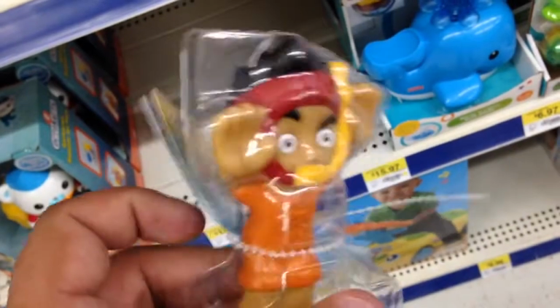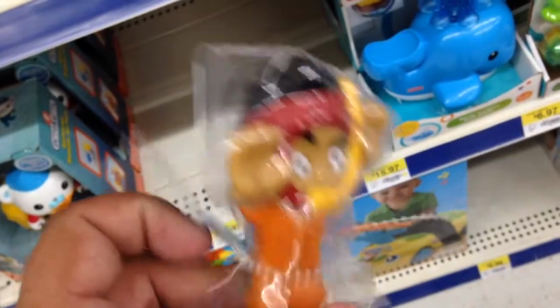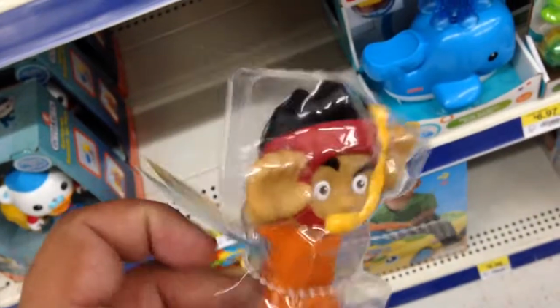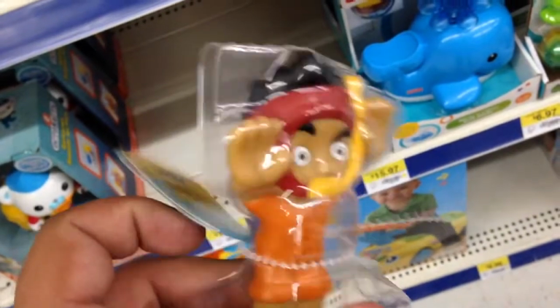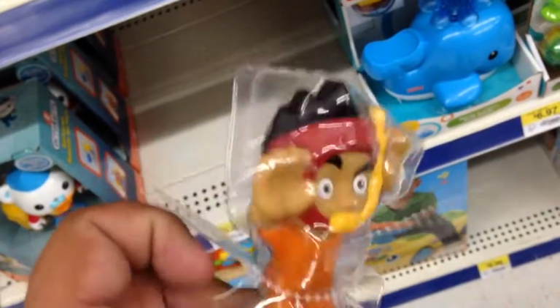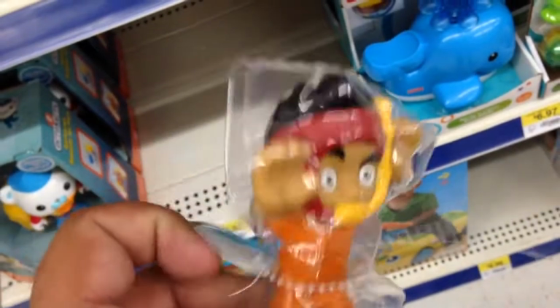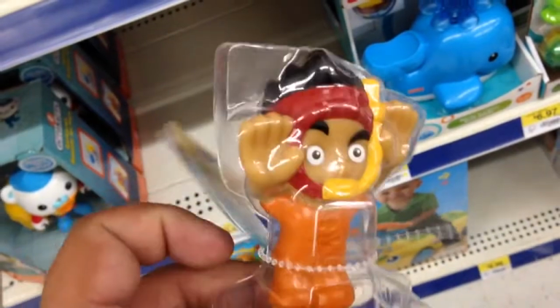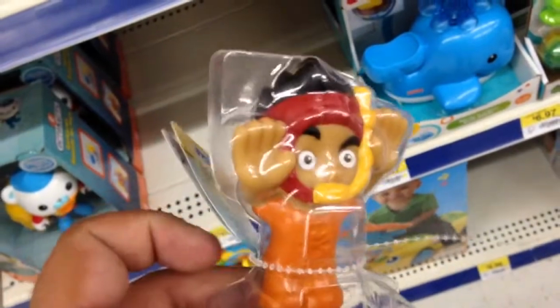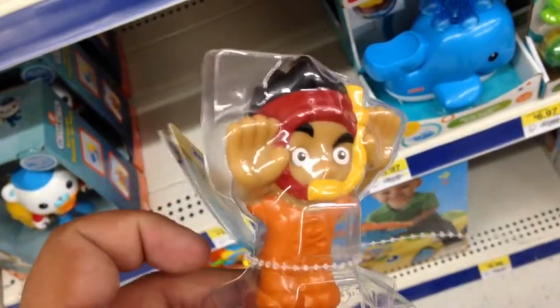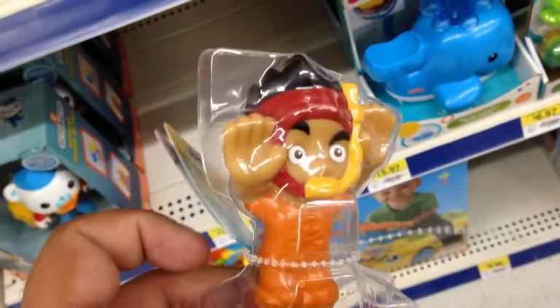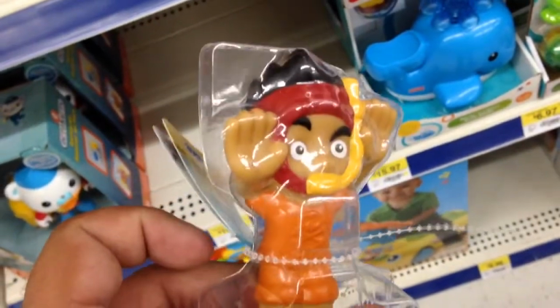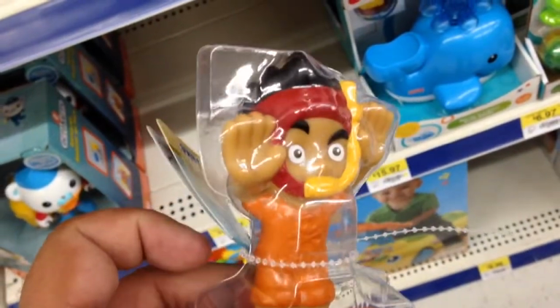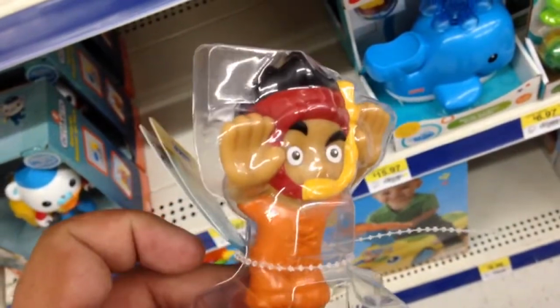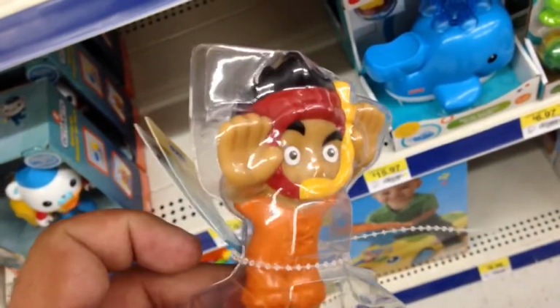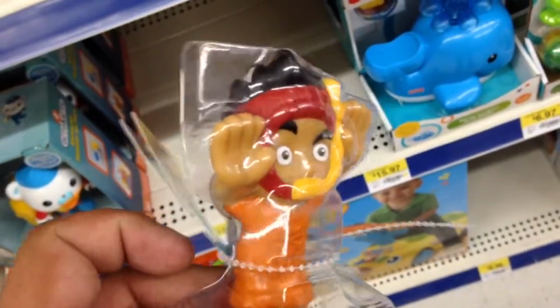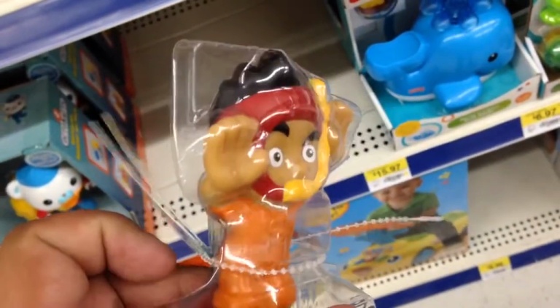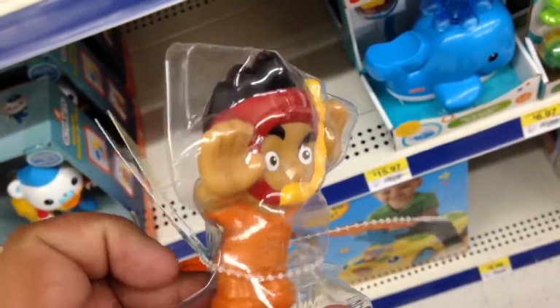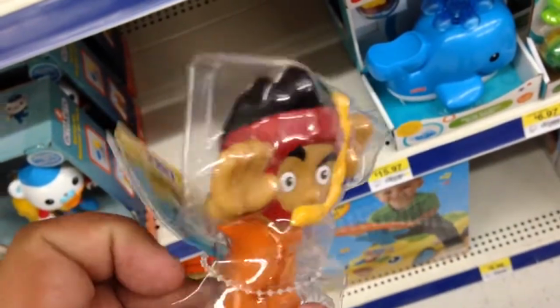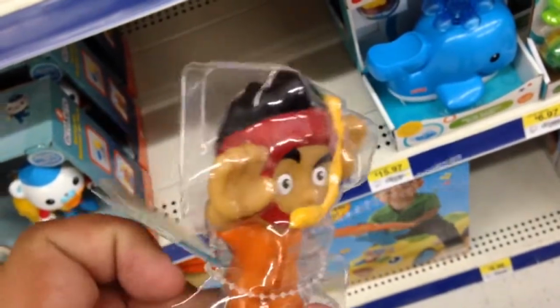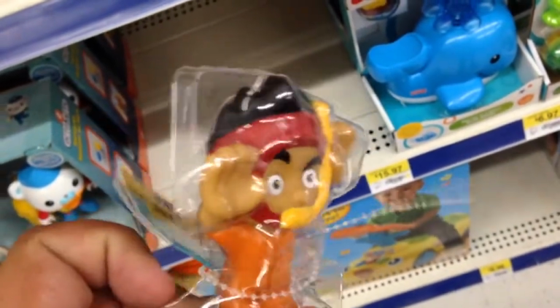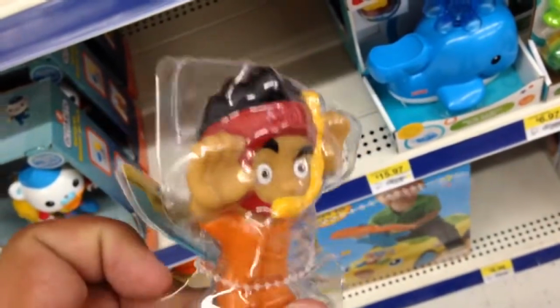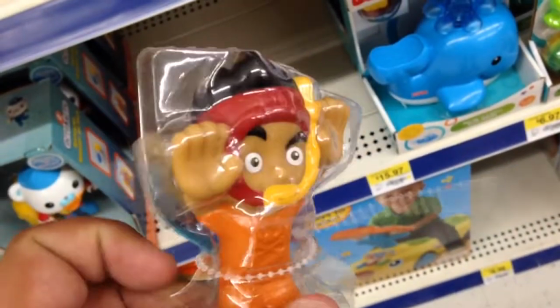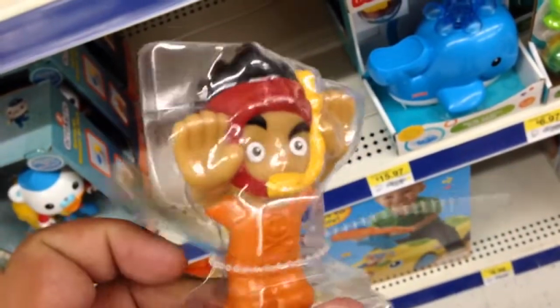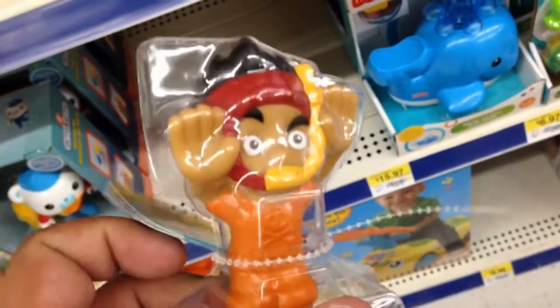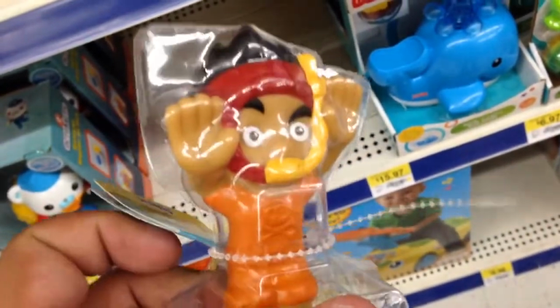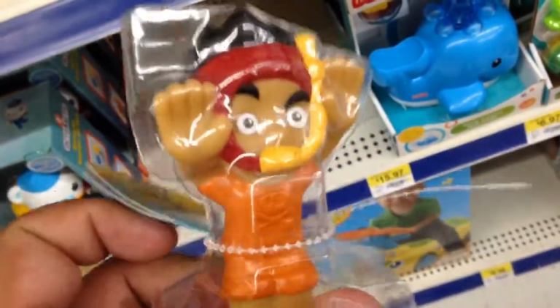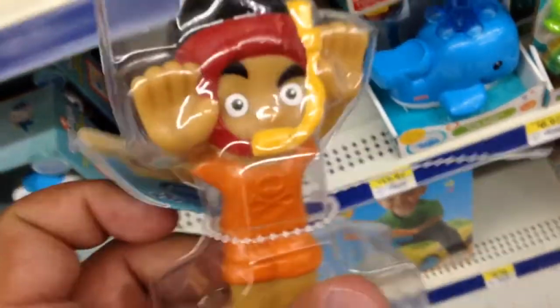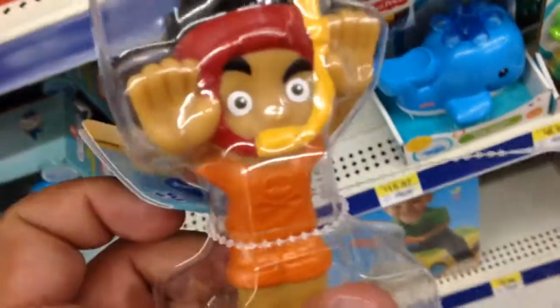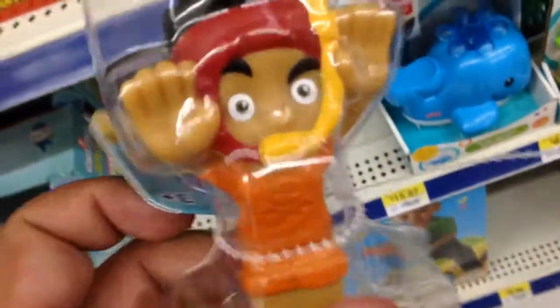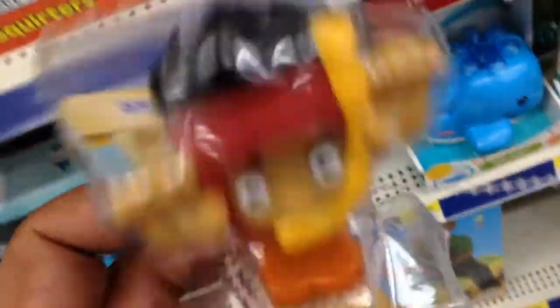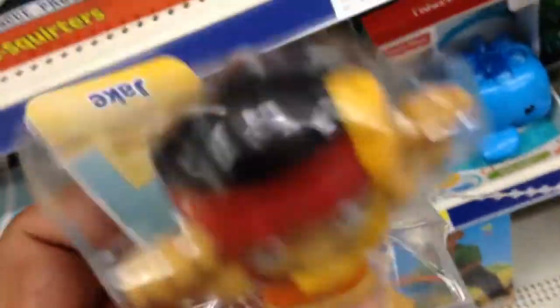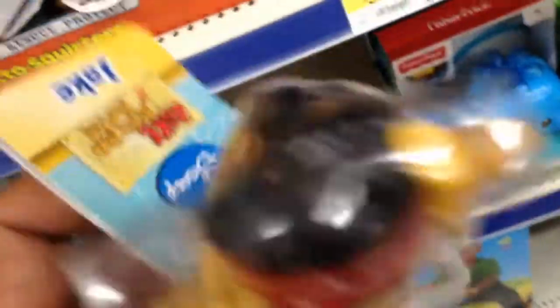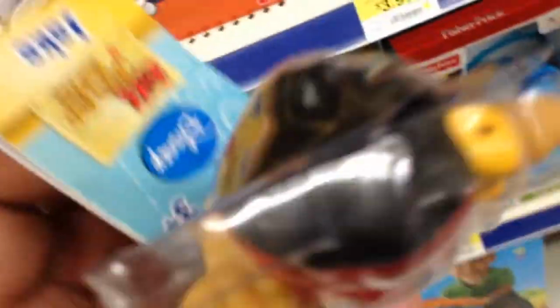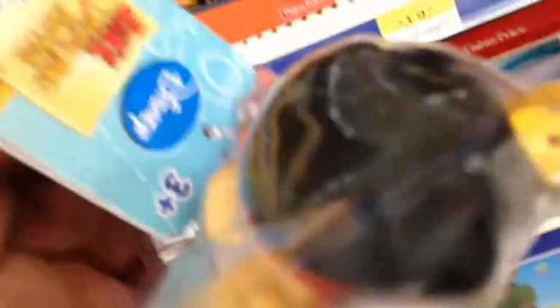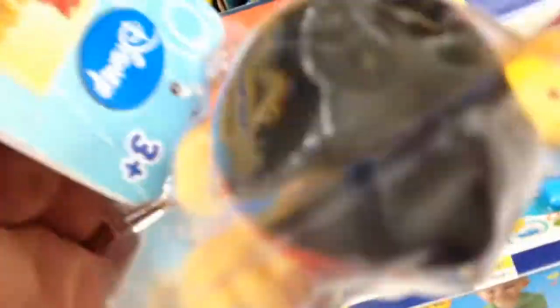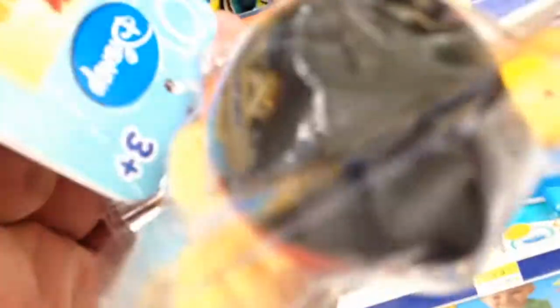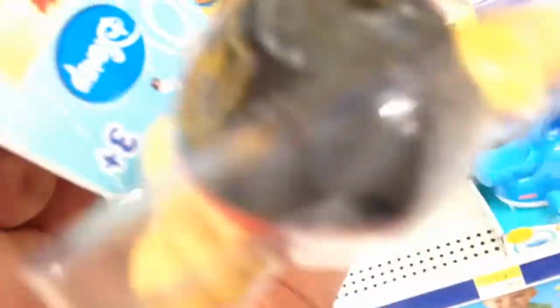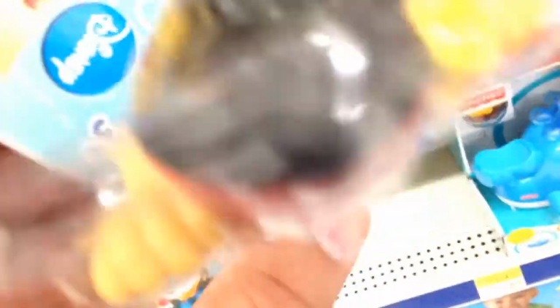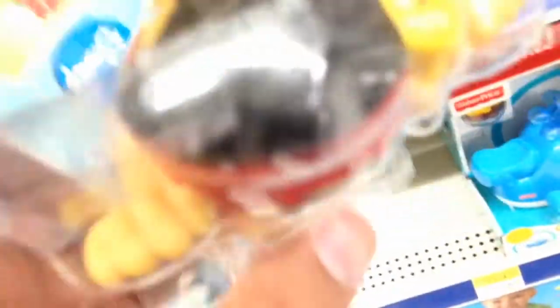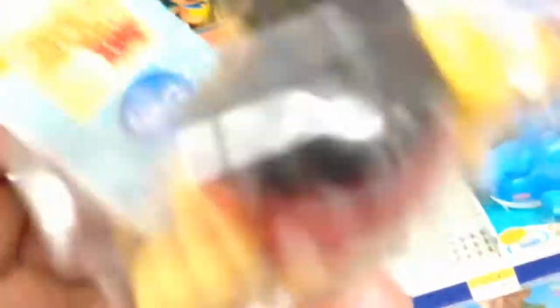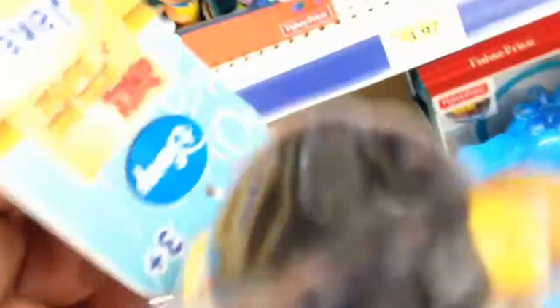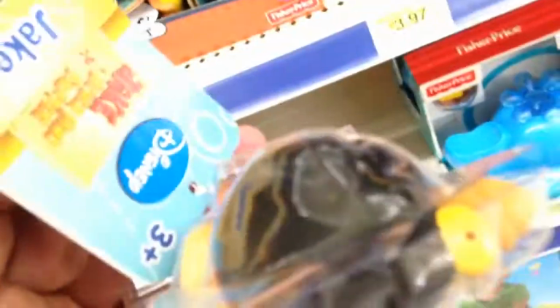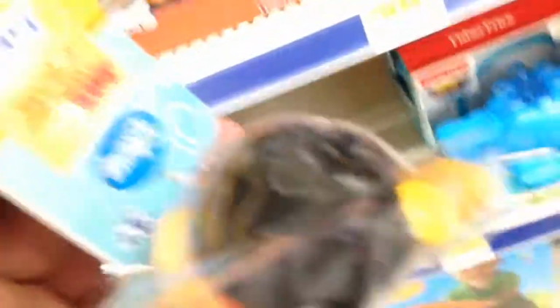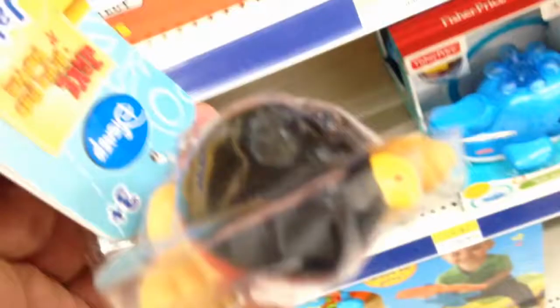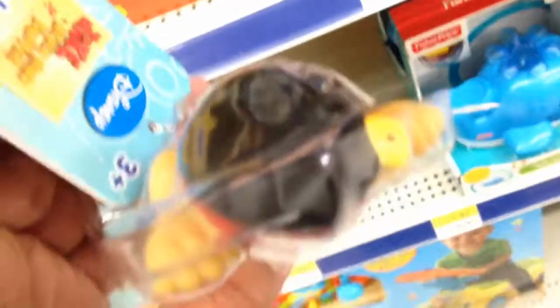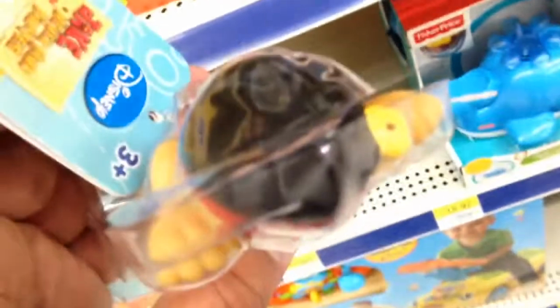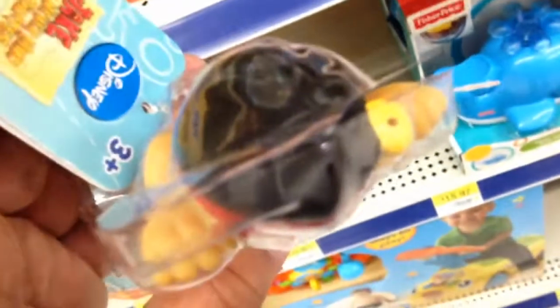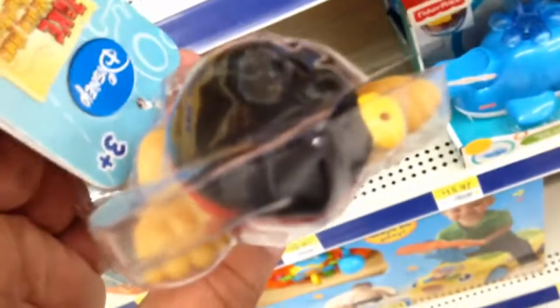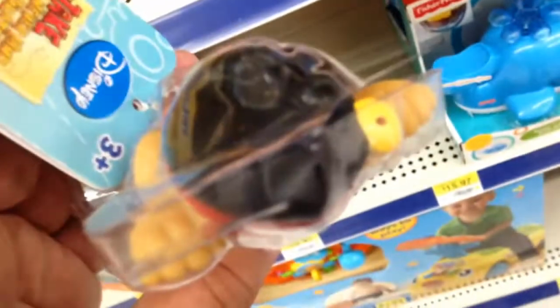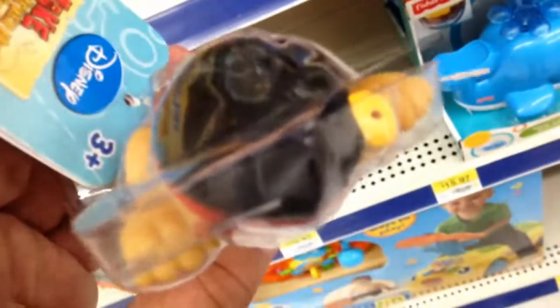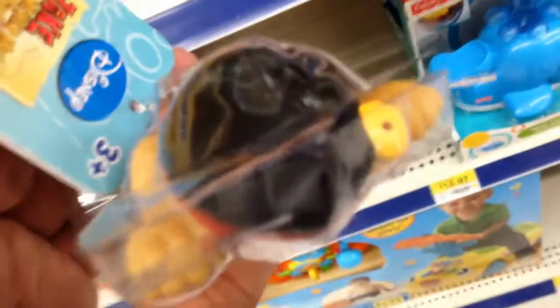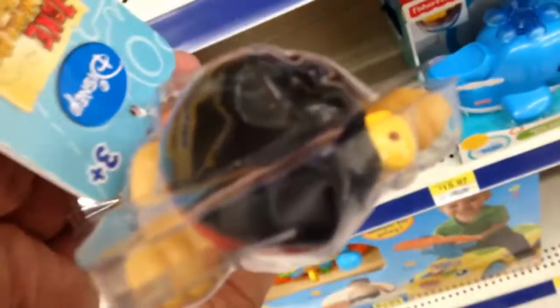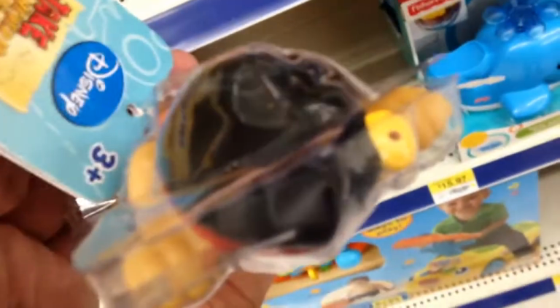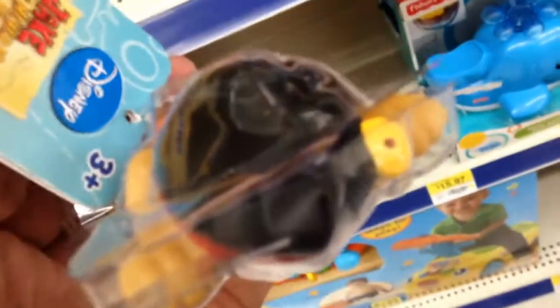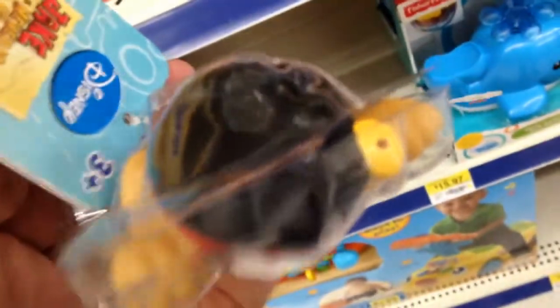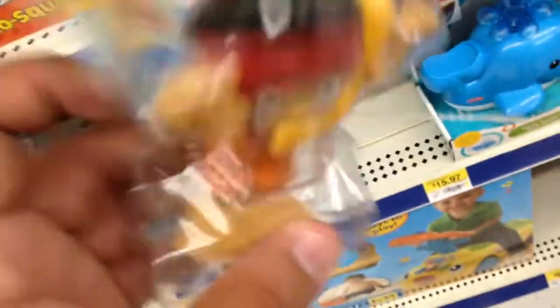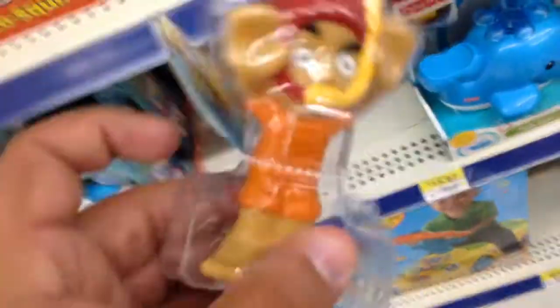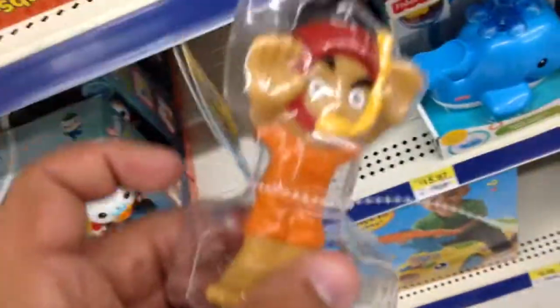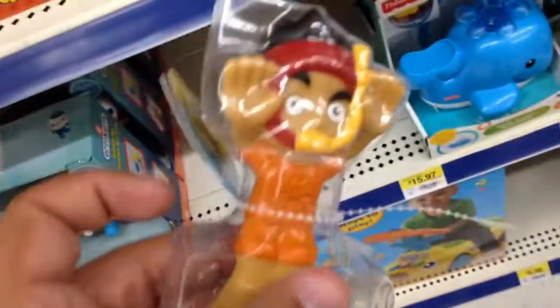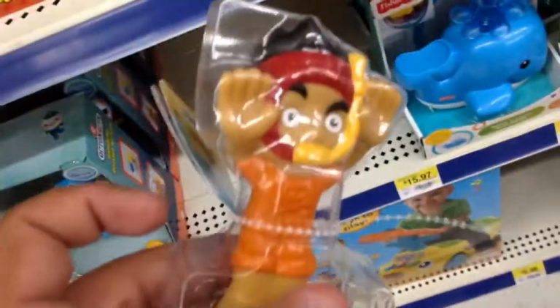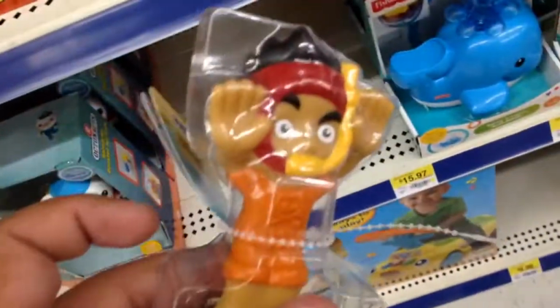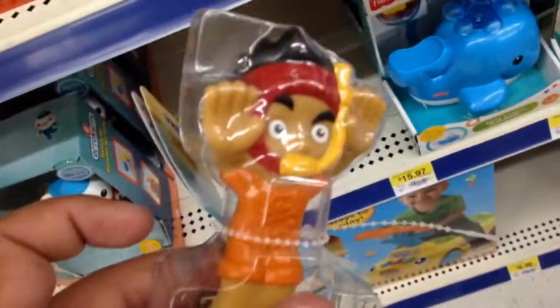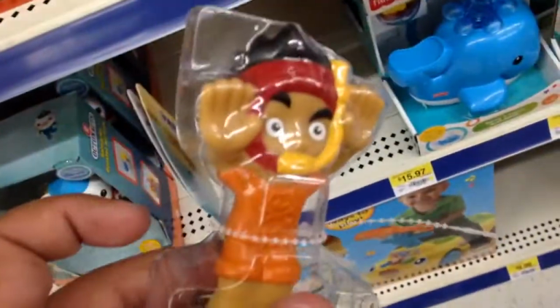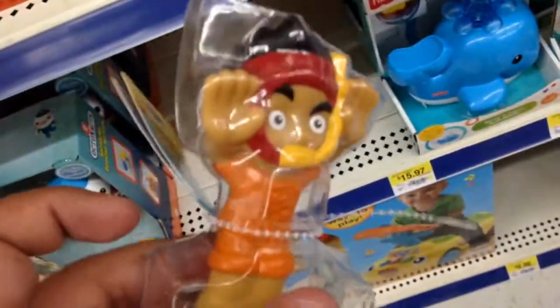It's soft. It fills up with water. You squeeze it and water squirts out of his snorkel there. Pretty cool.